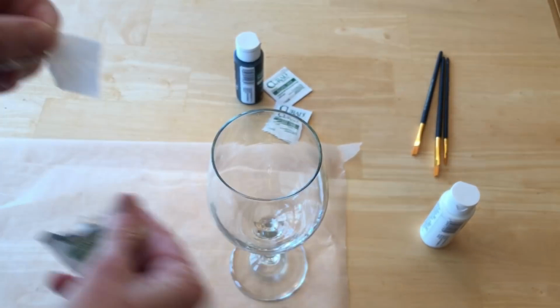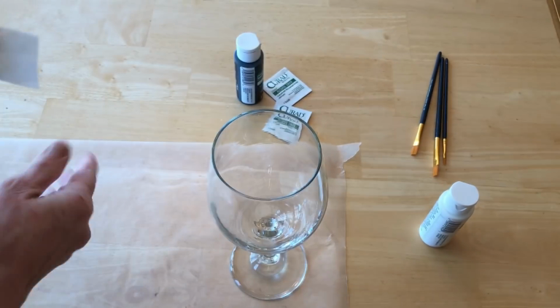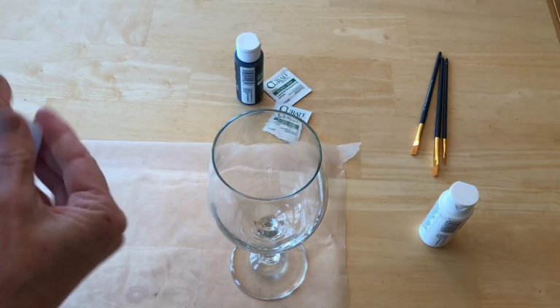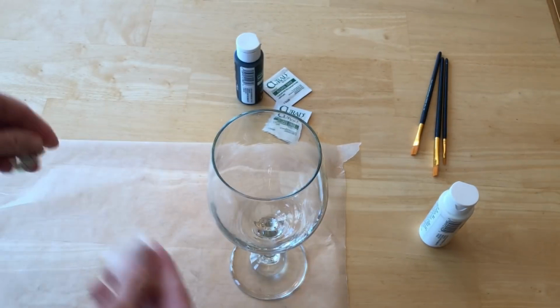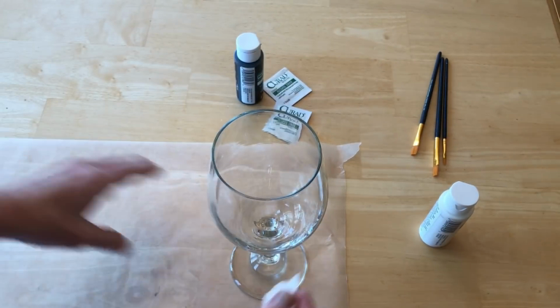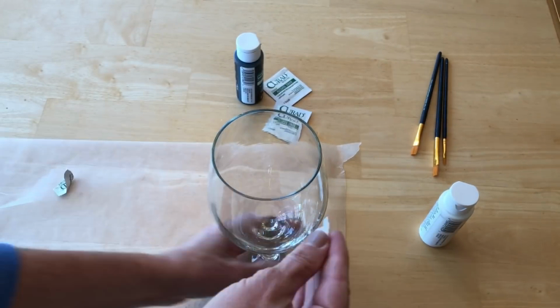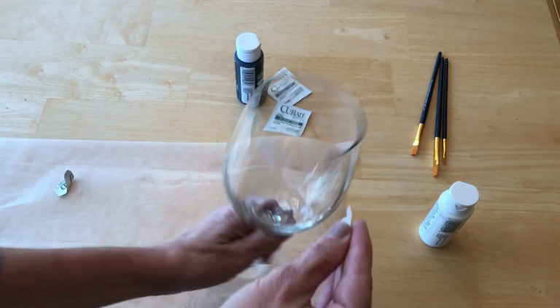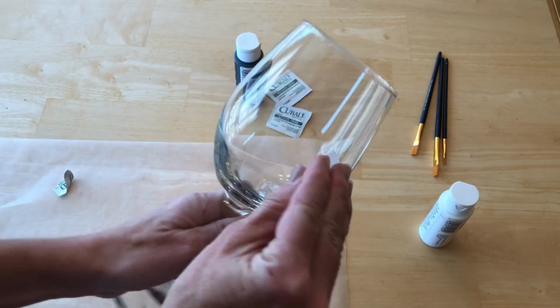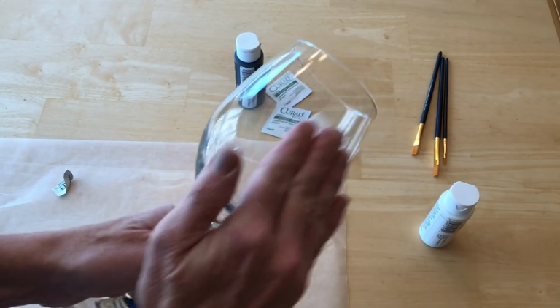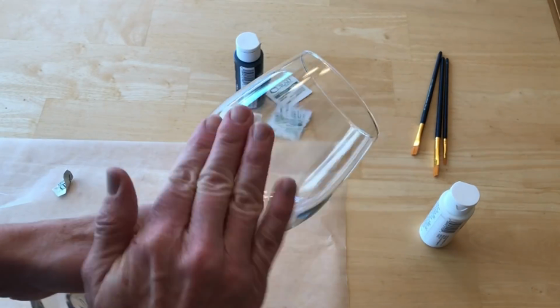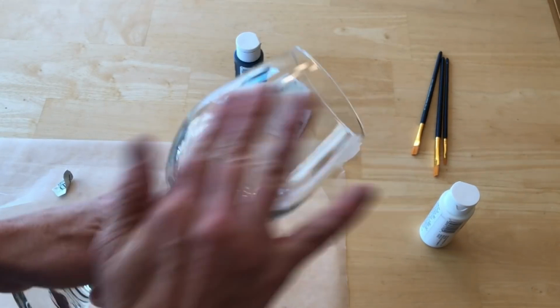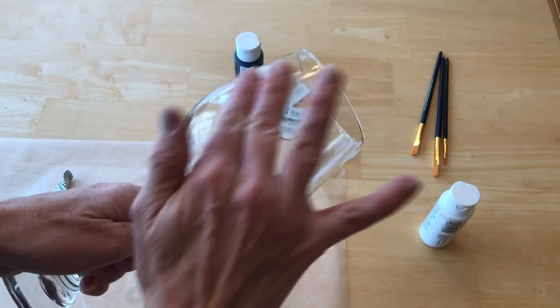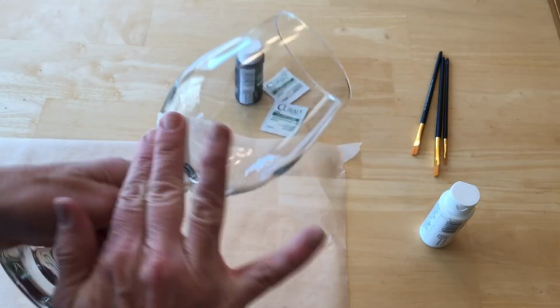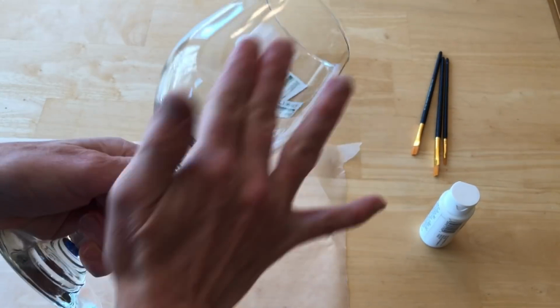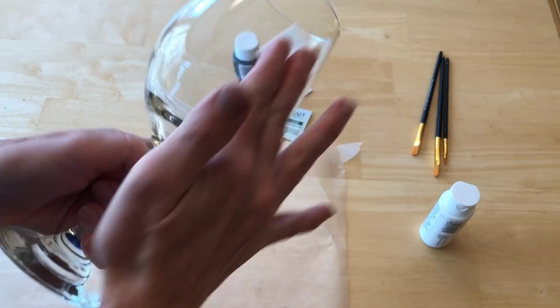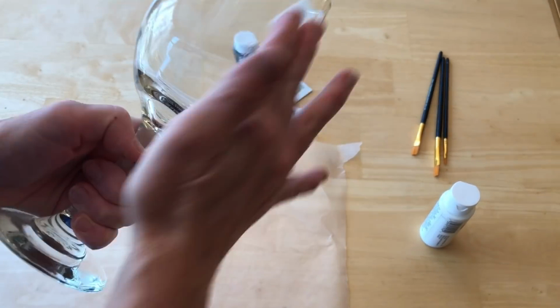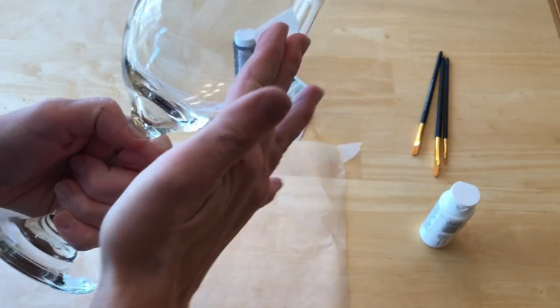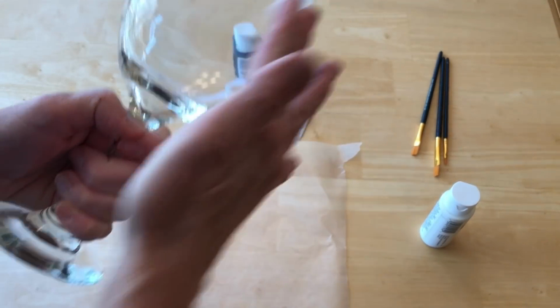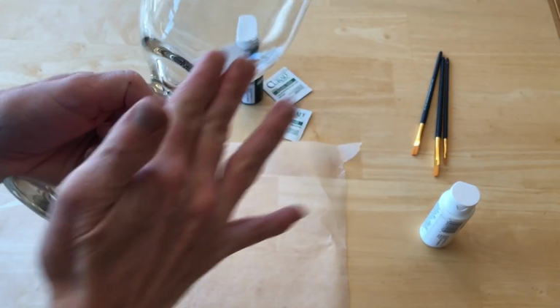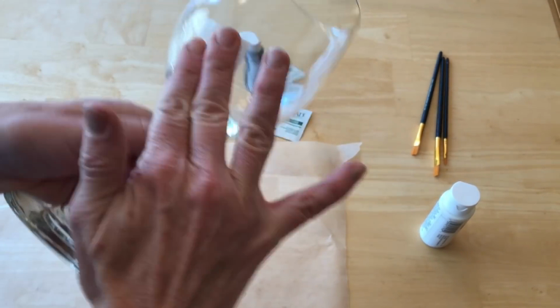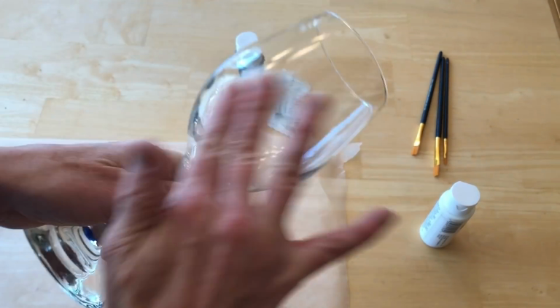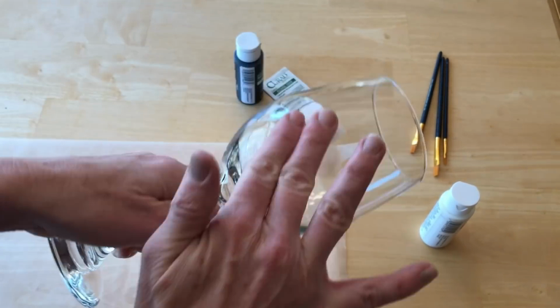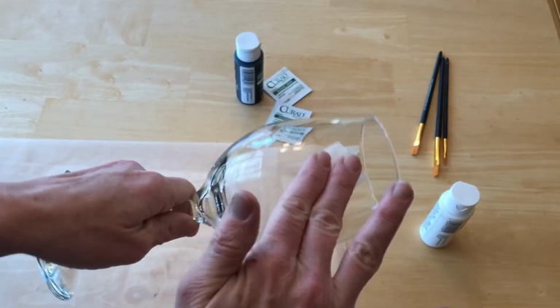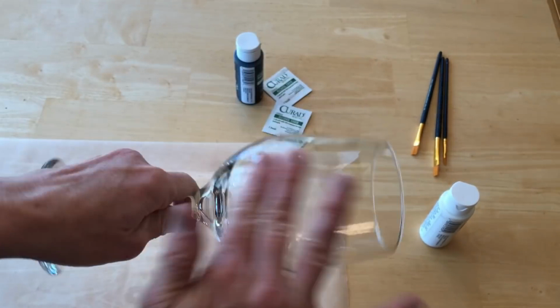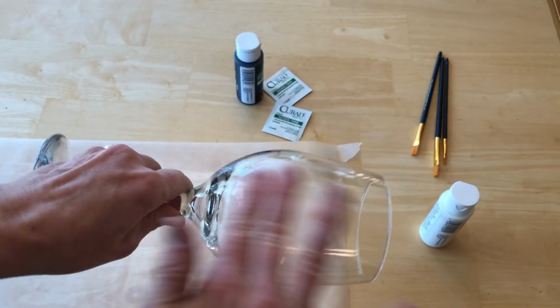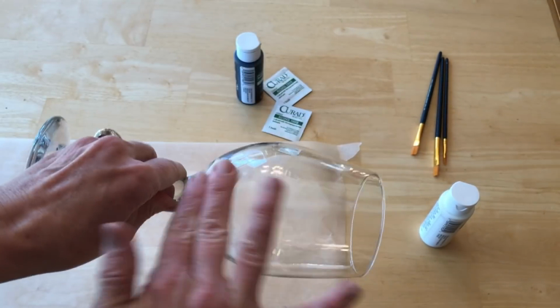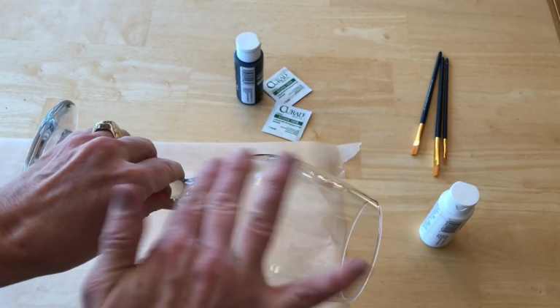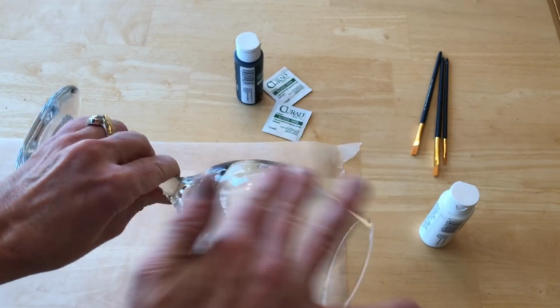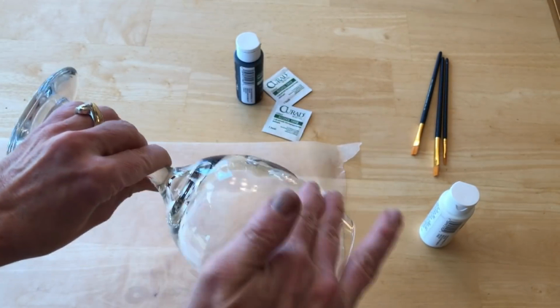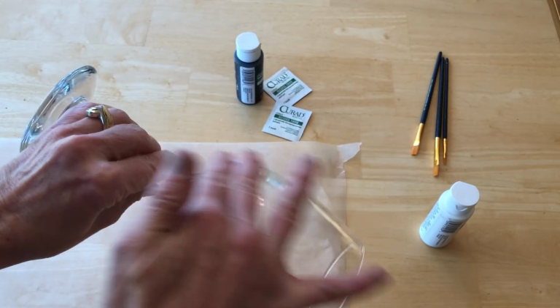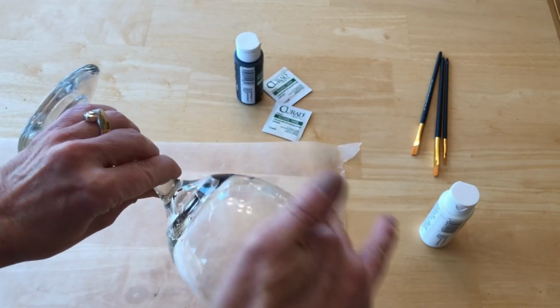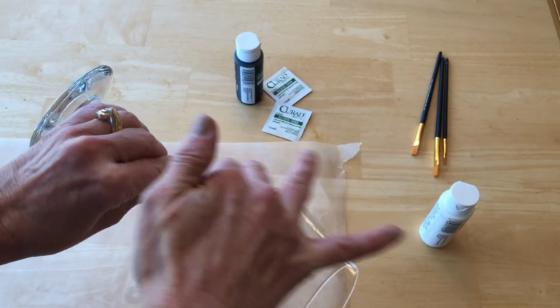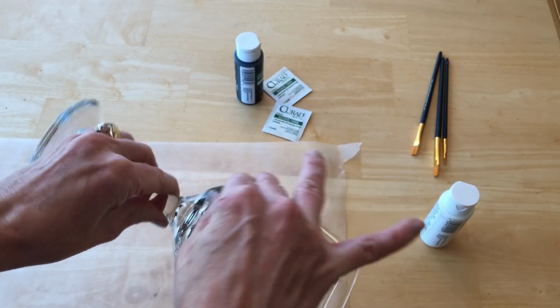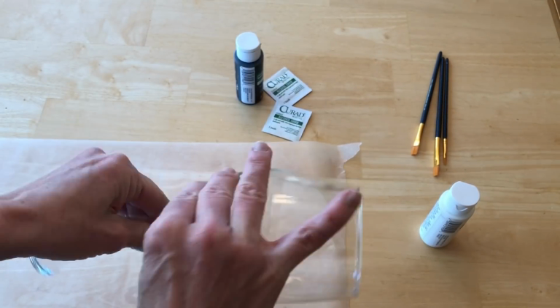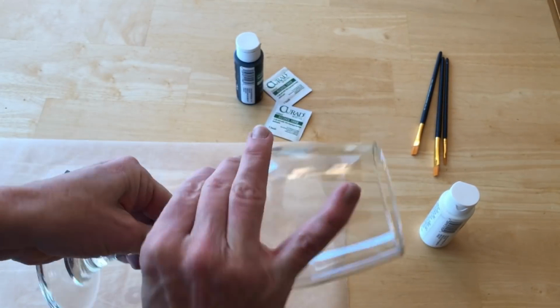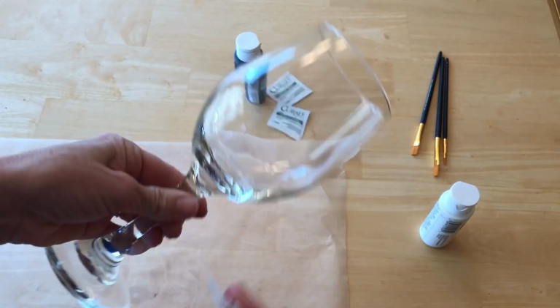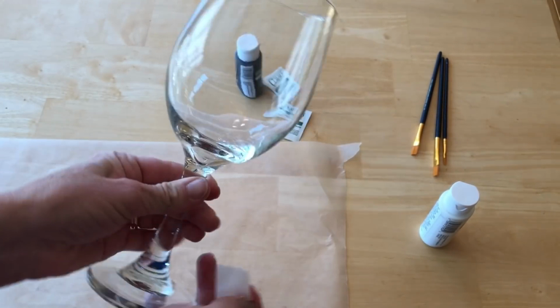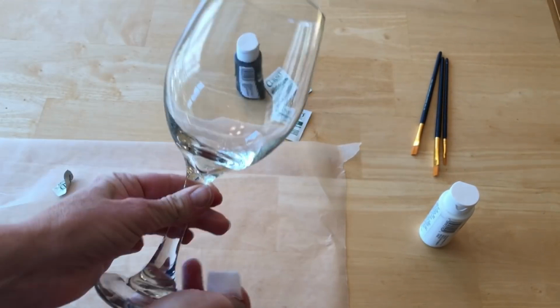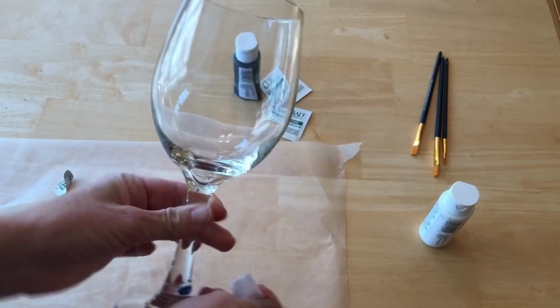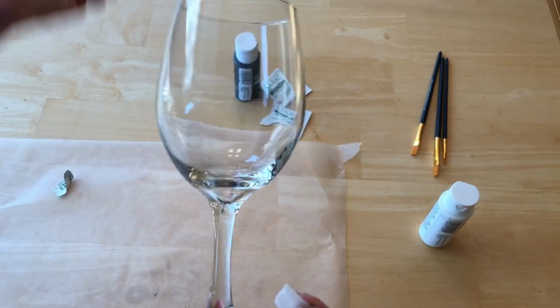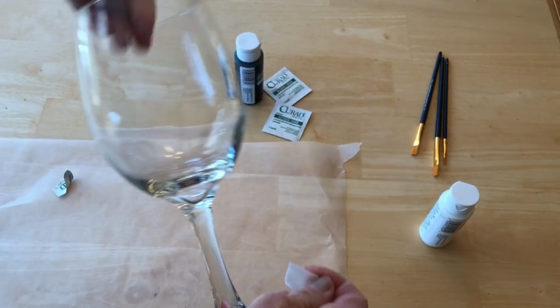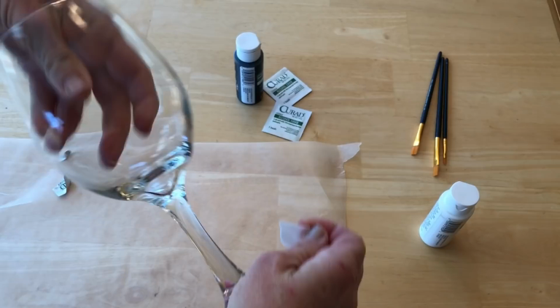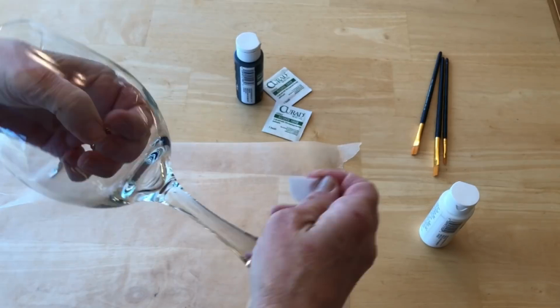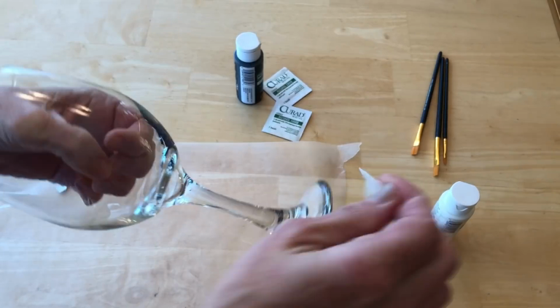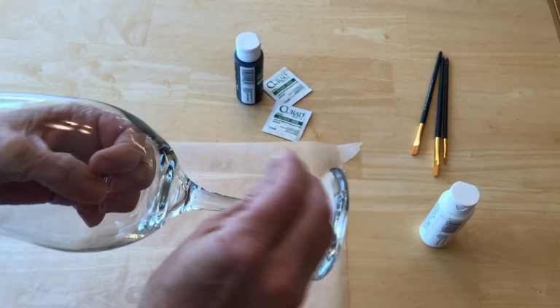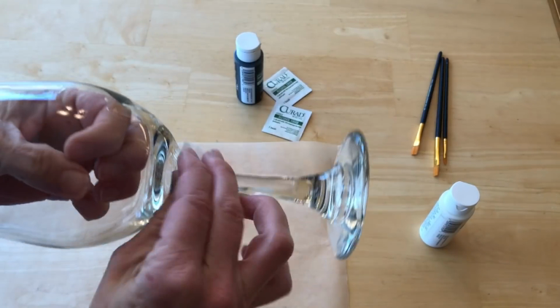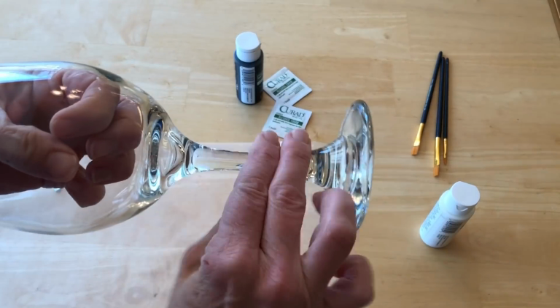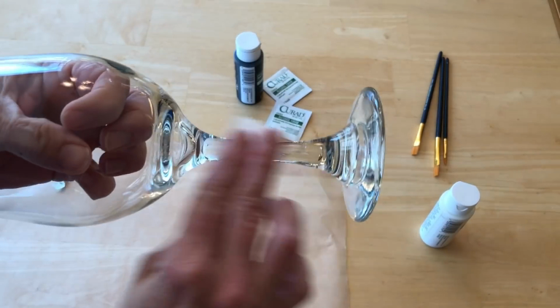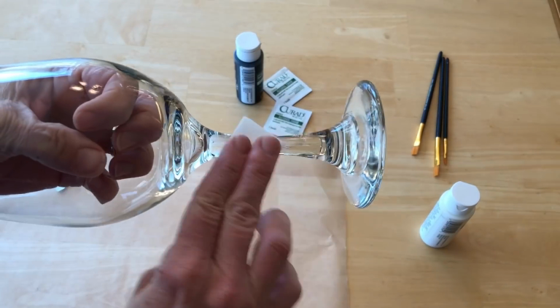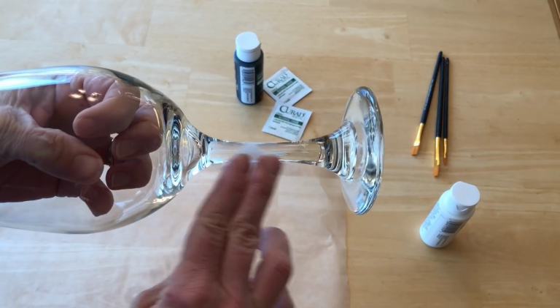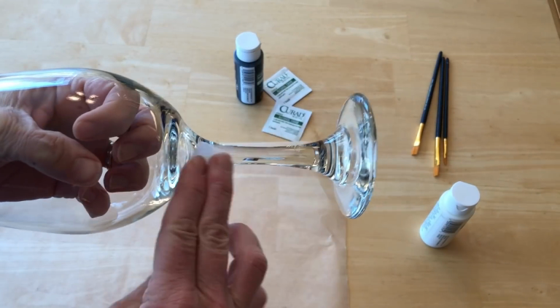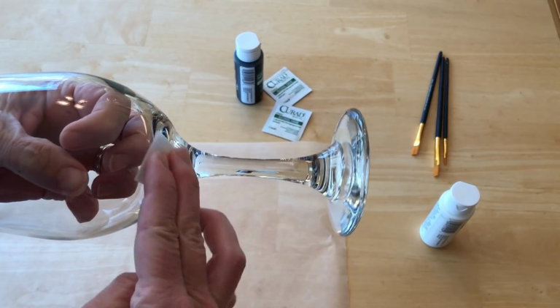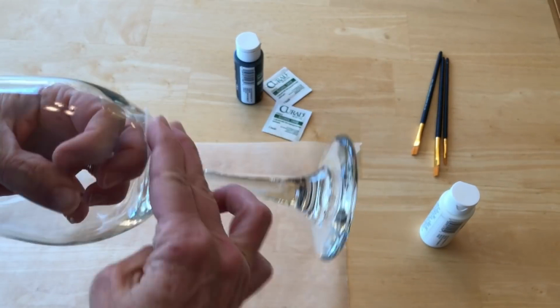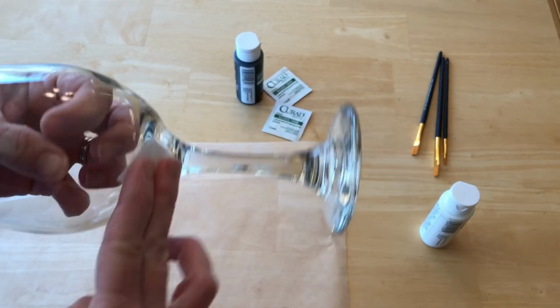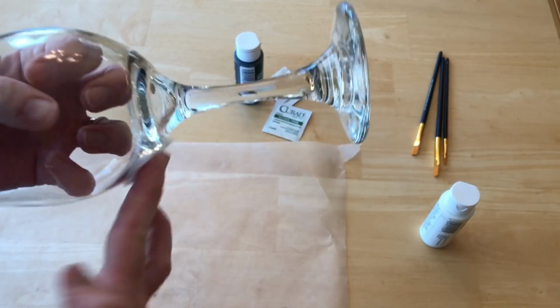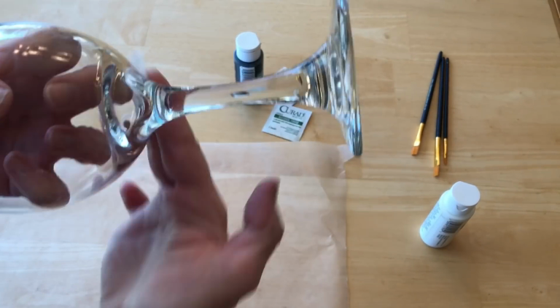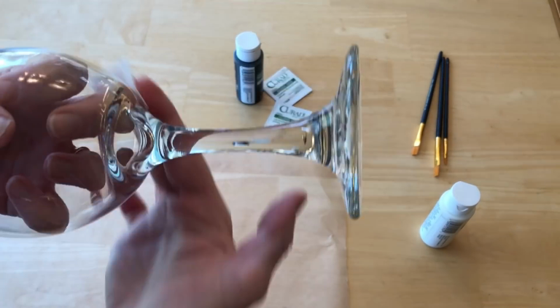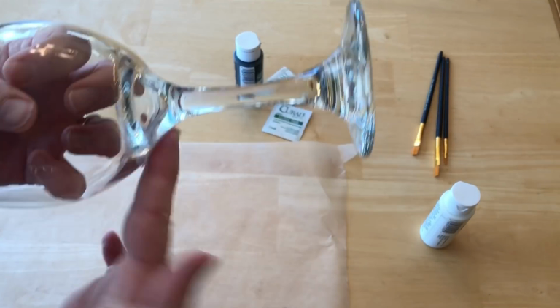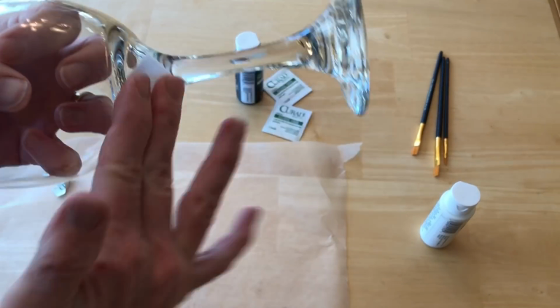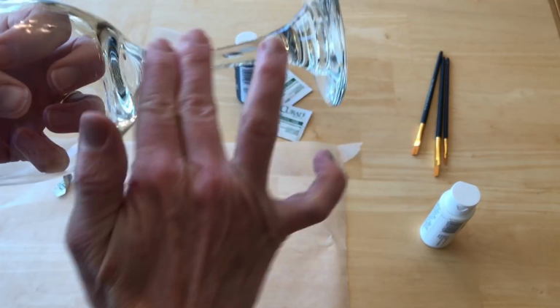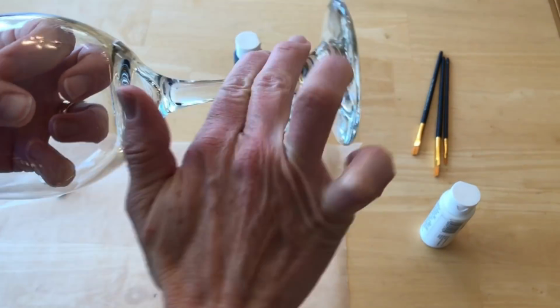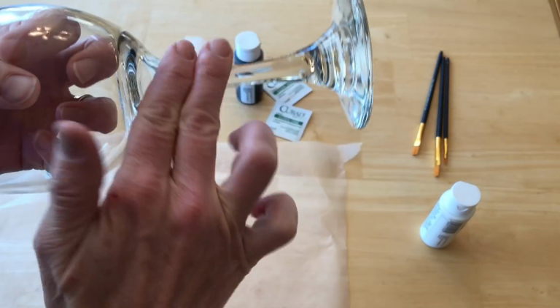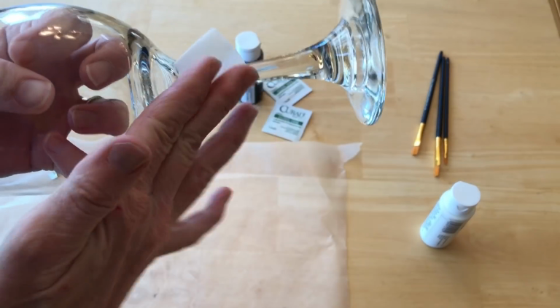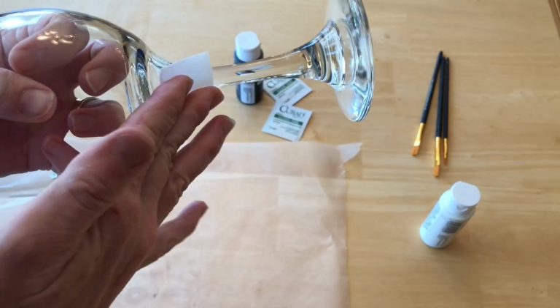Start with an alcohol prep pad and wipe the entire glass clean. This will free it from all oils and dirt.